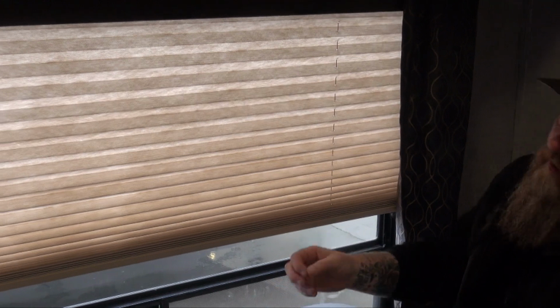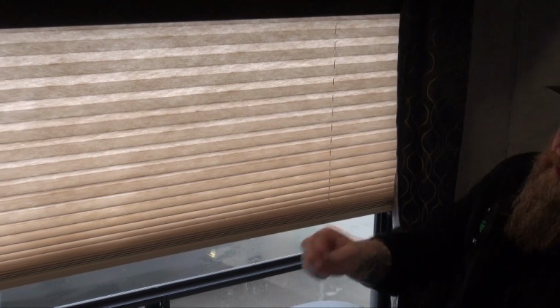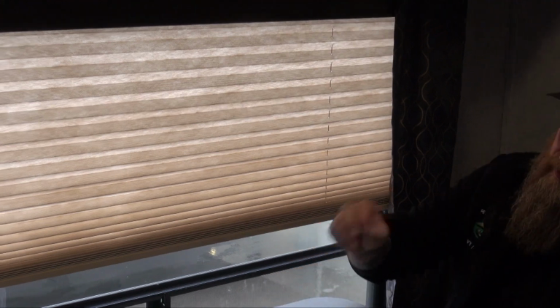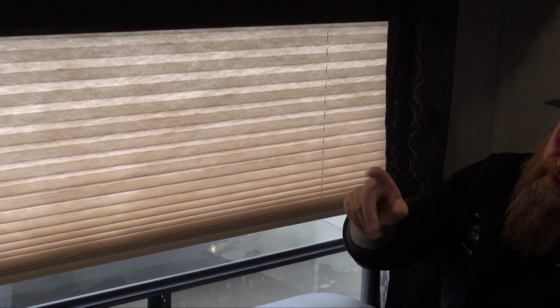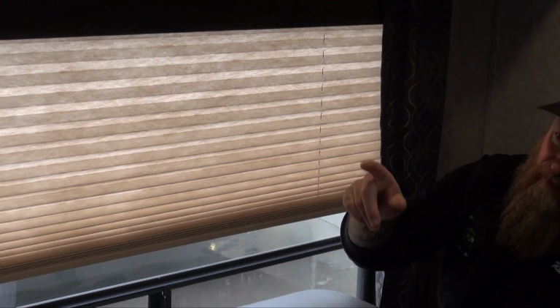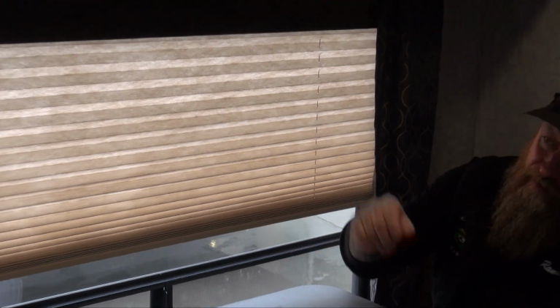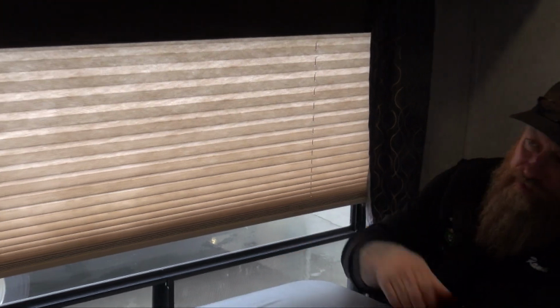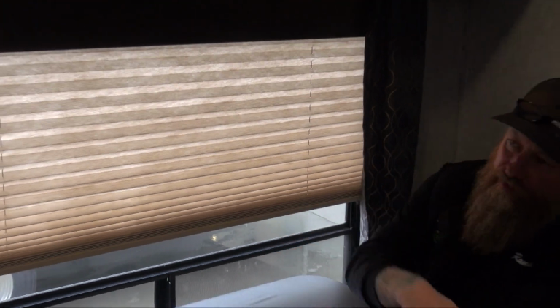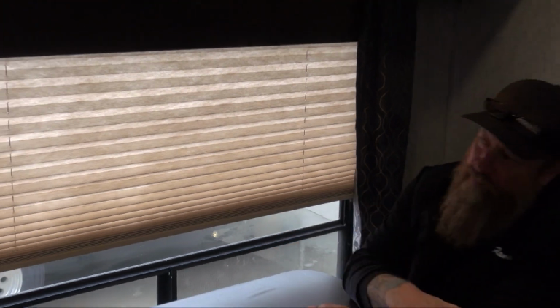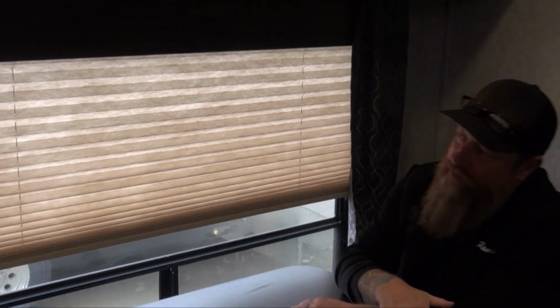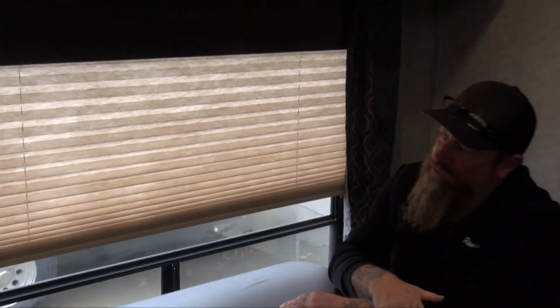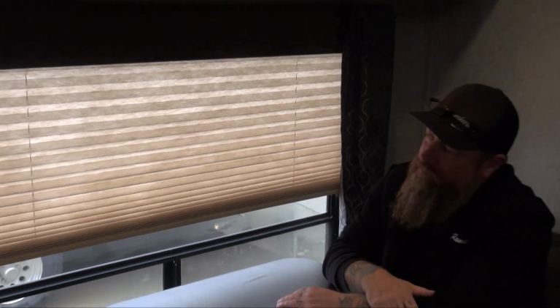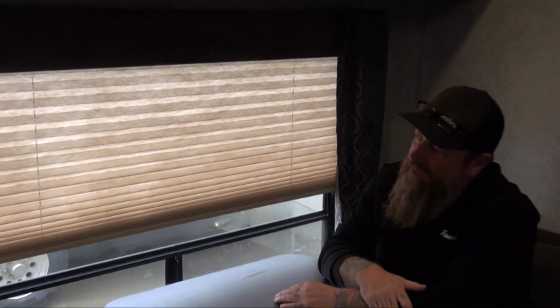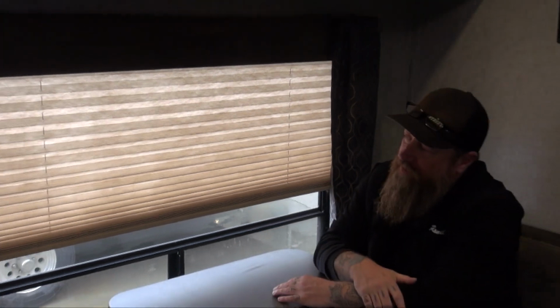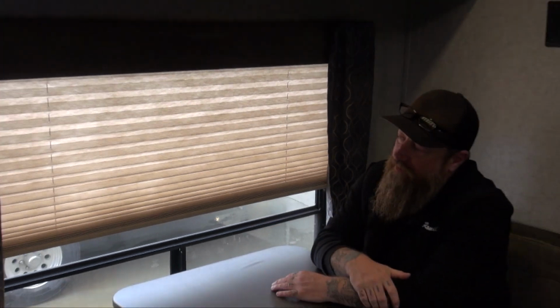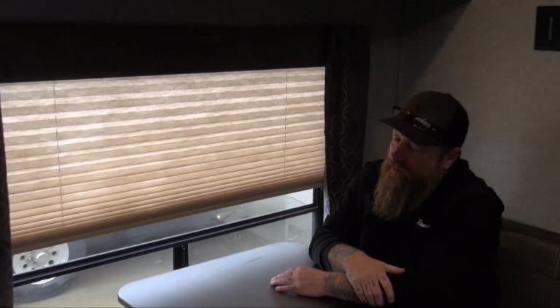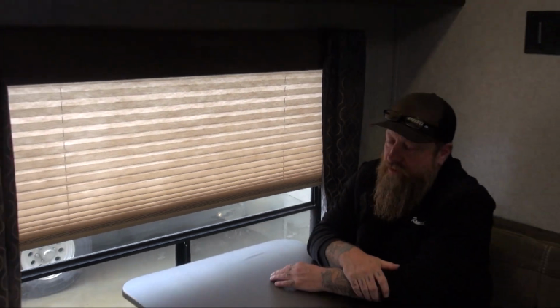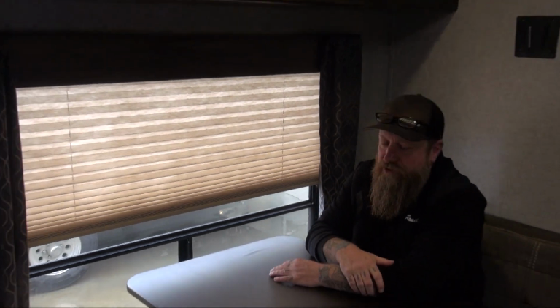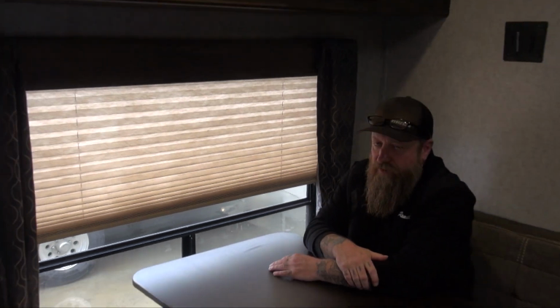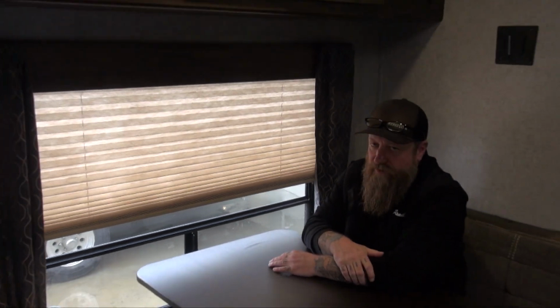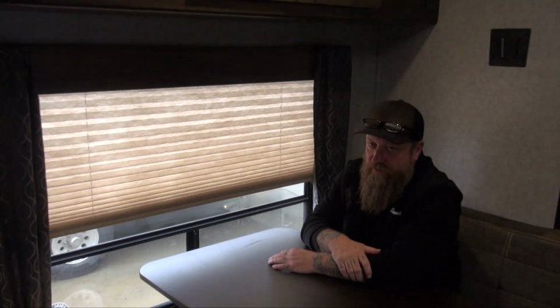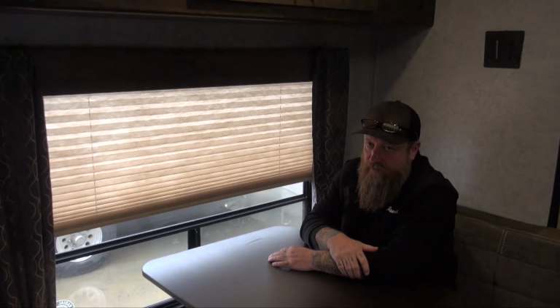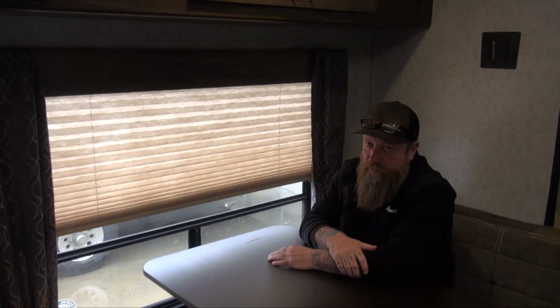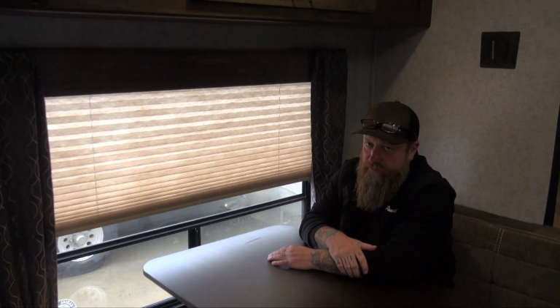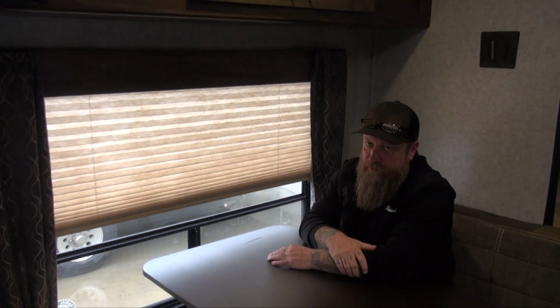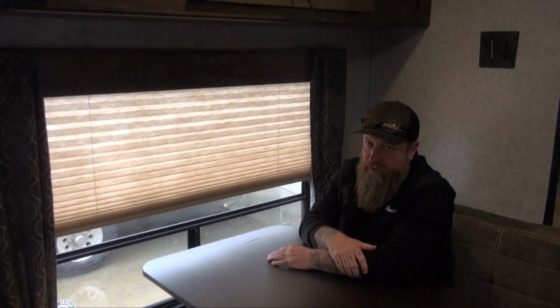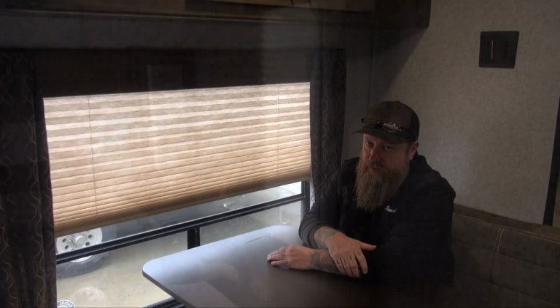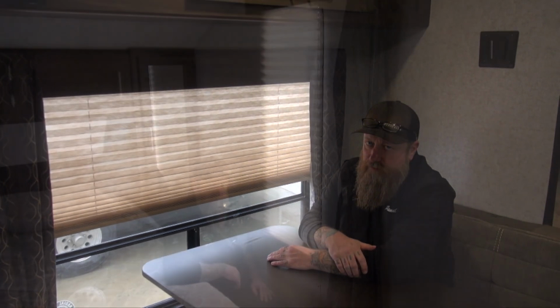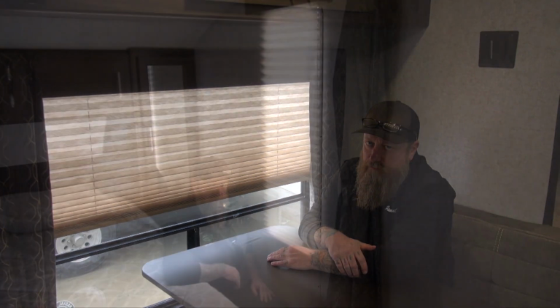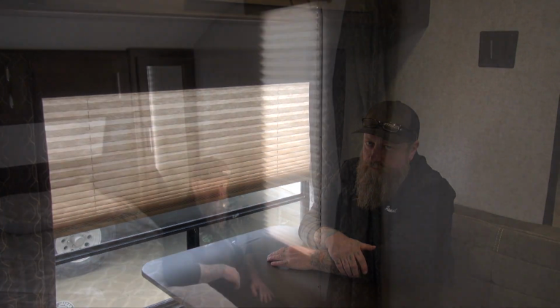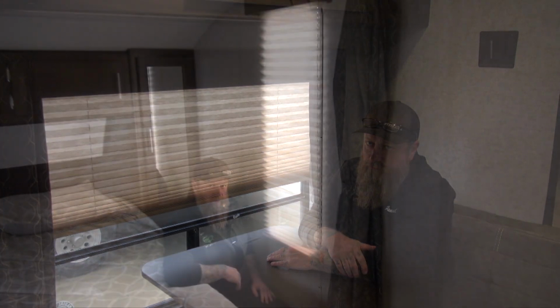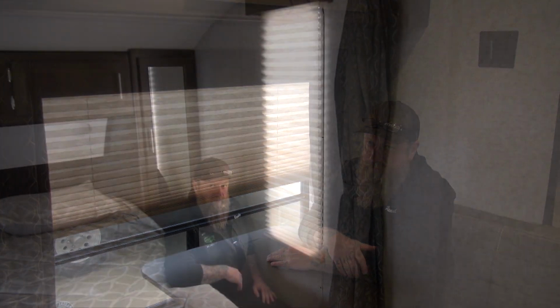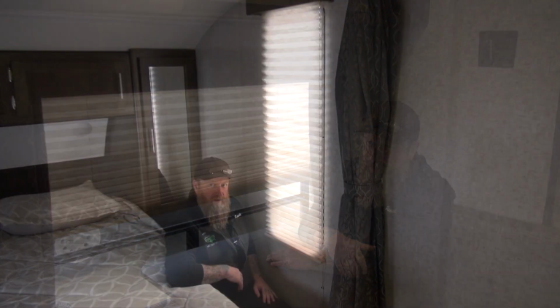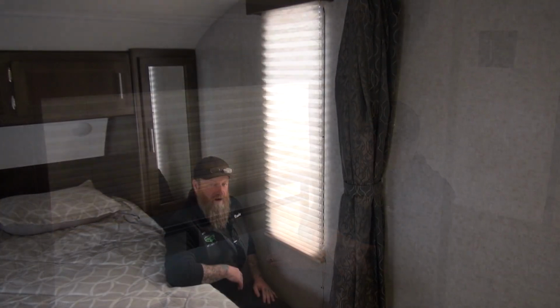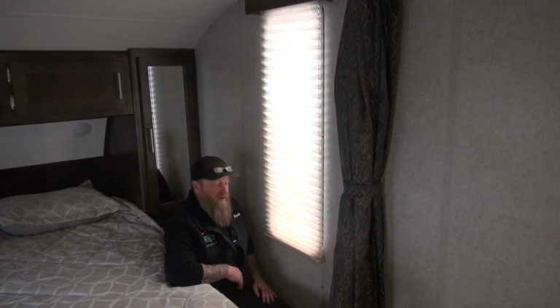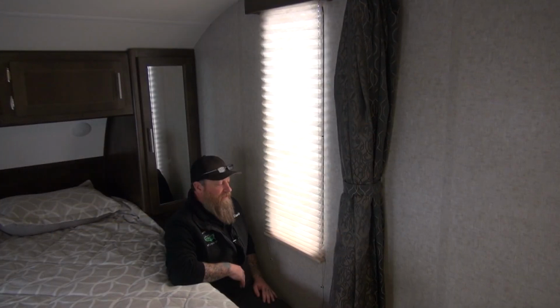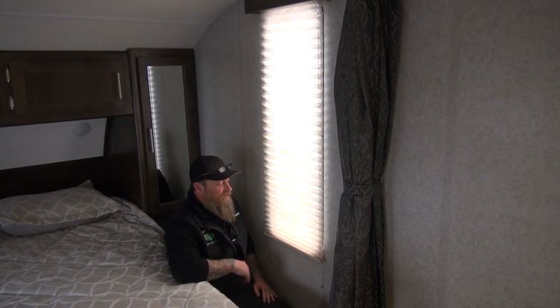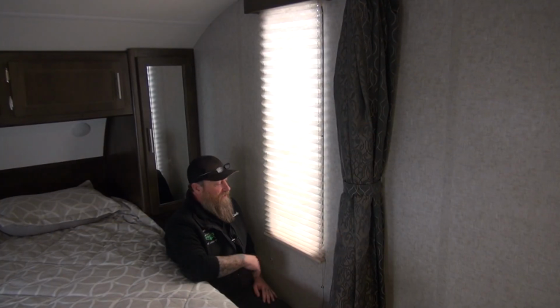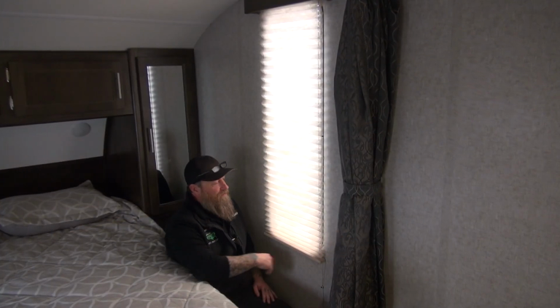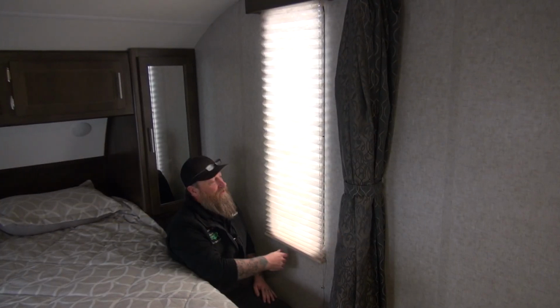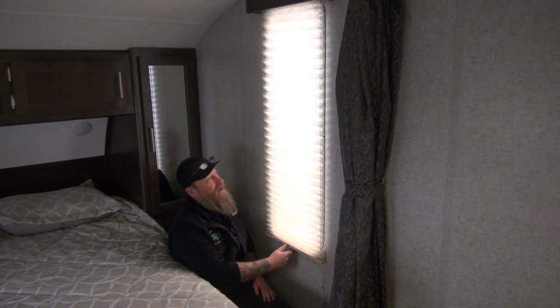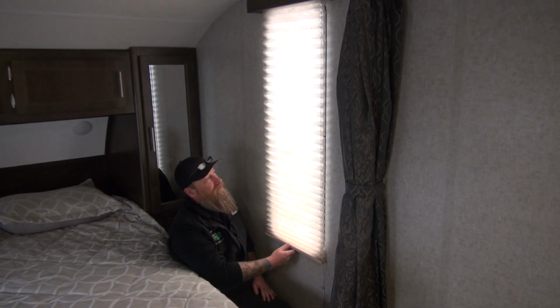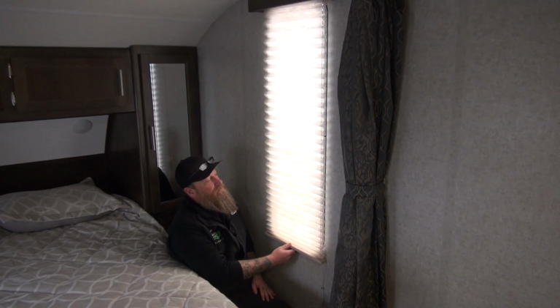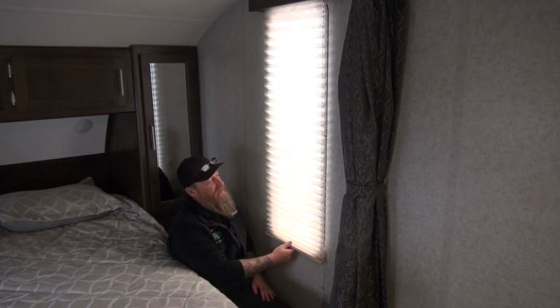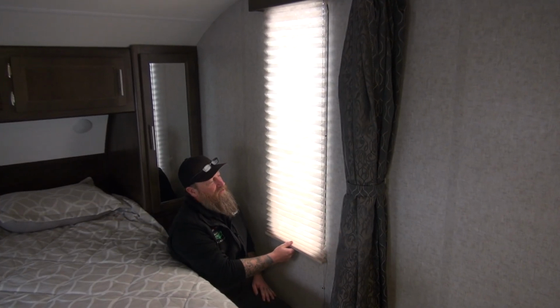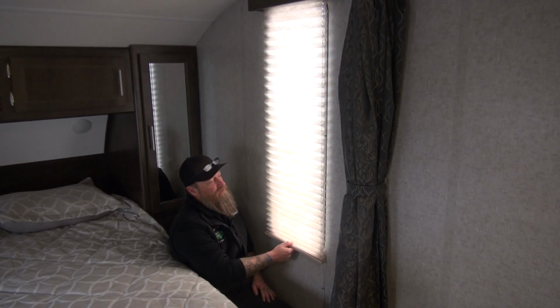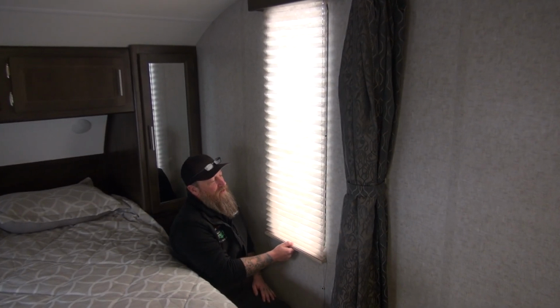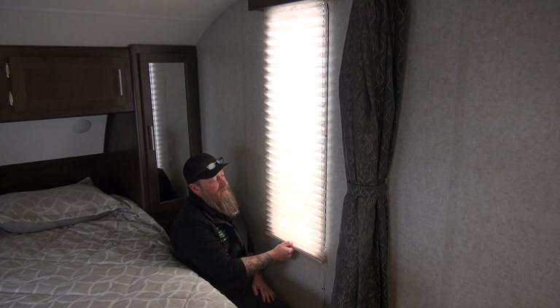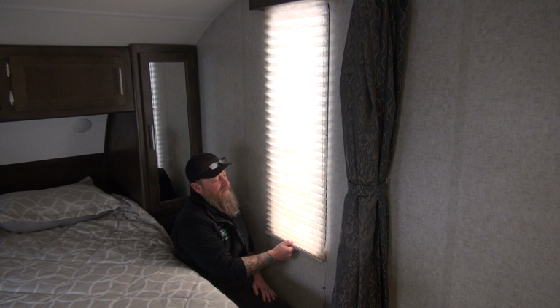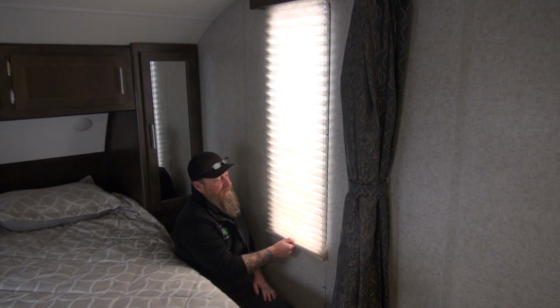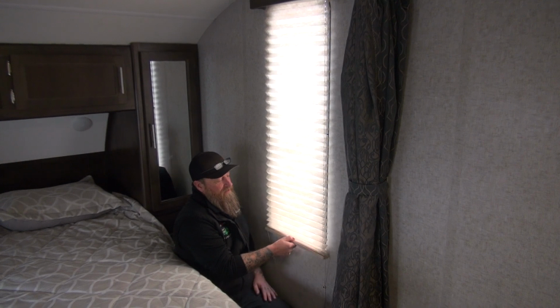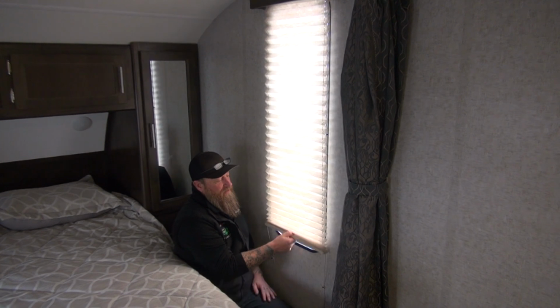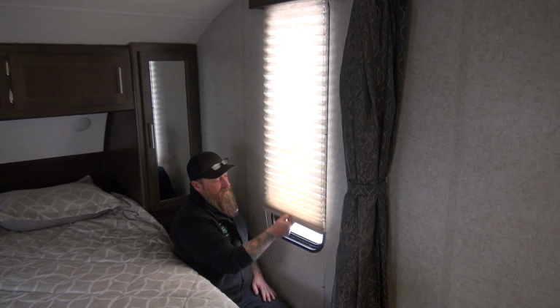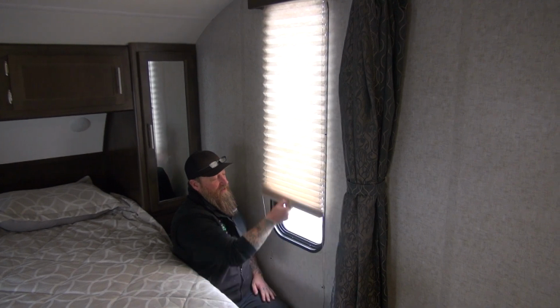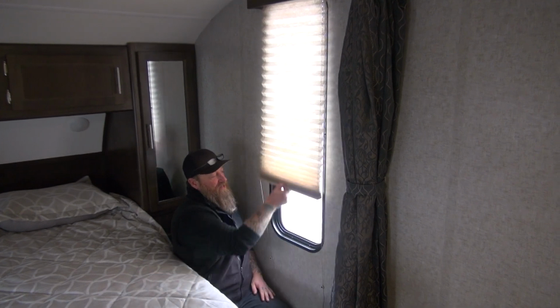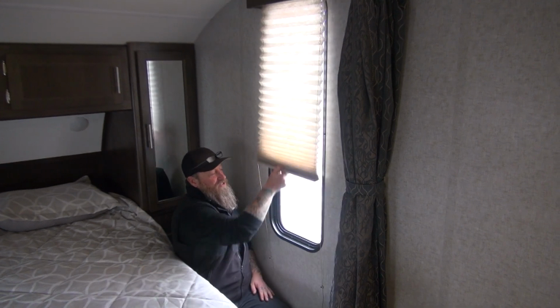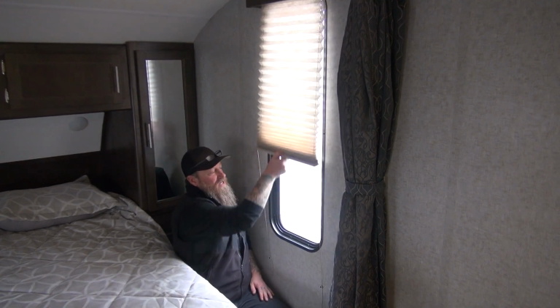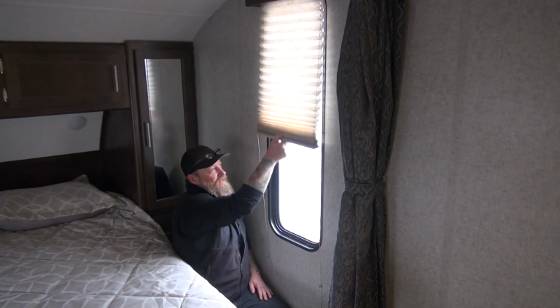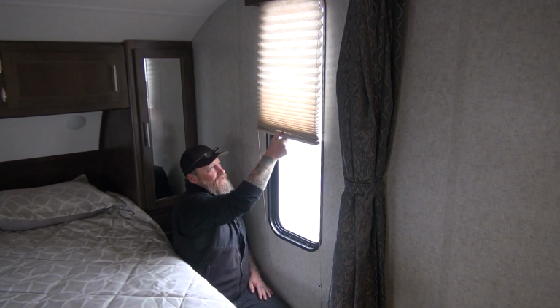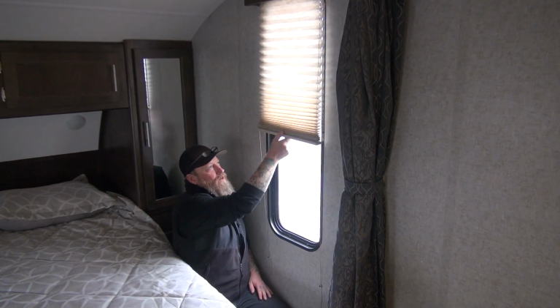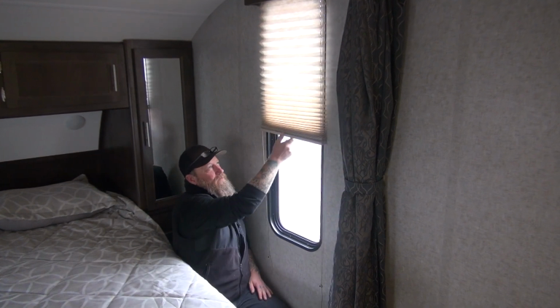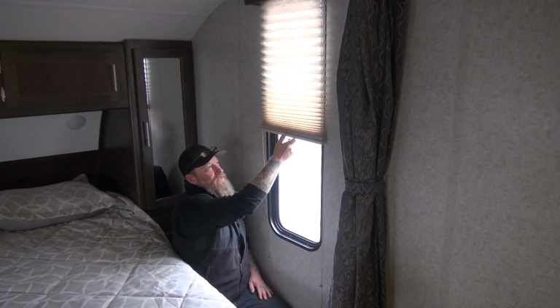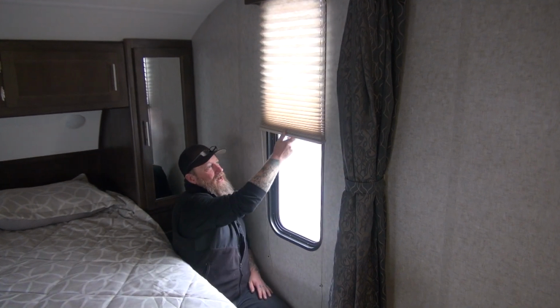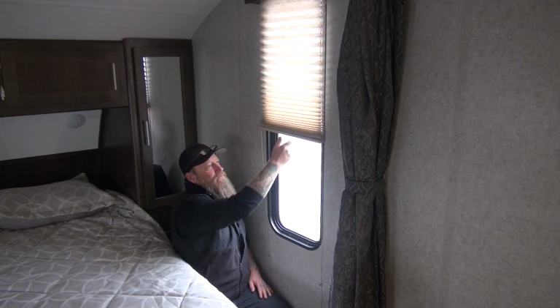Now let's go over to the bedroom area and I'm going to show you another couple of tricks. So here we are in the bedroom area — another cloth shade, goes up and down.